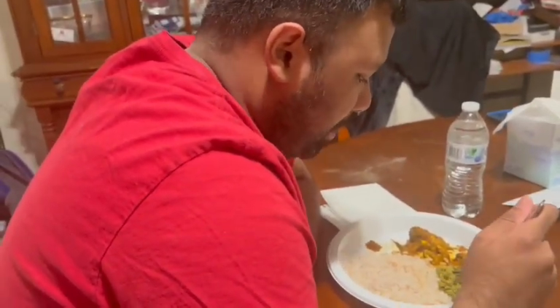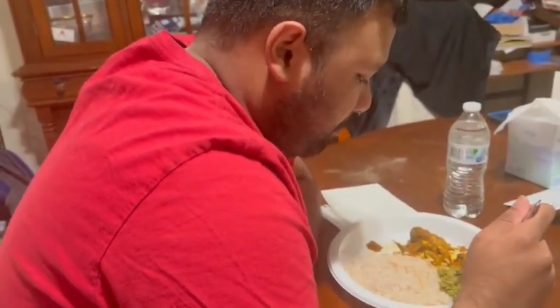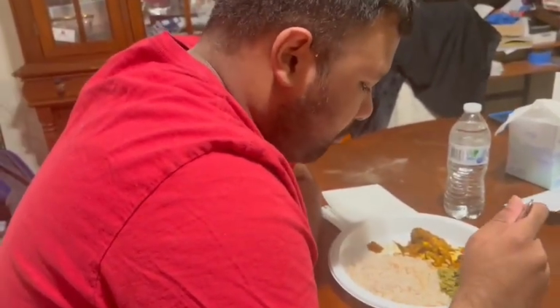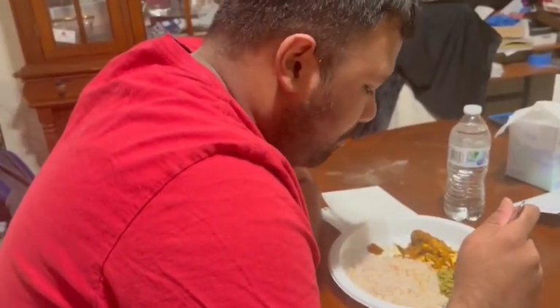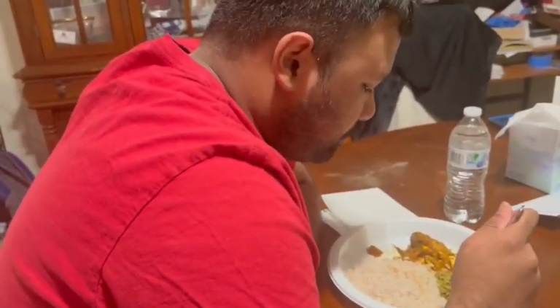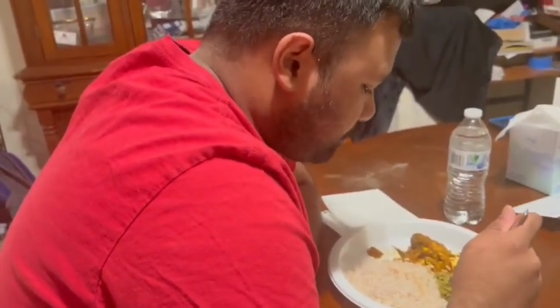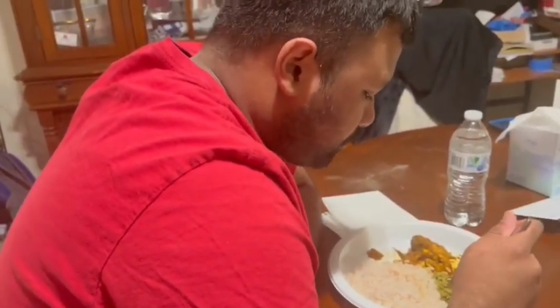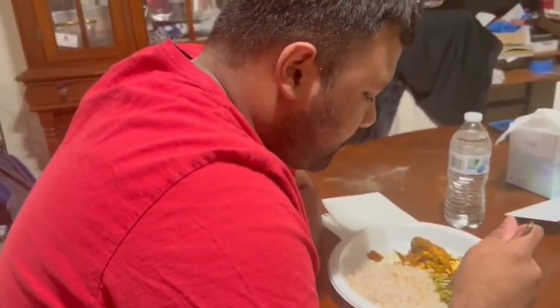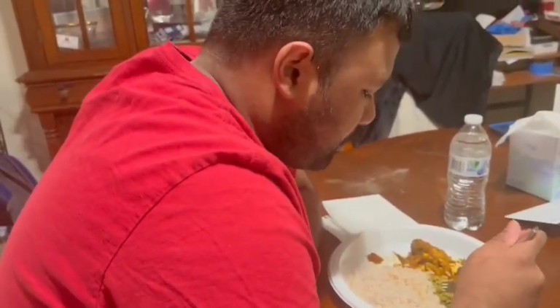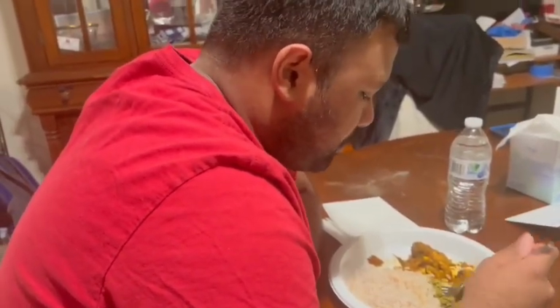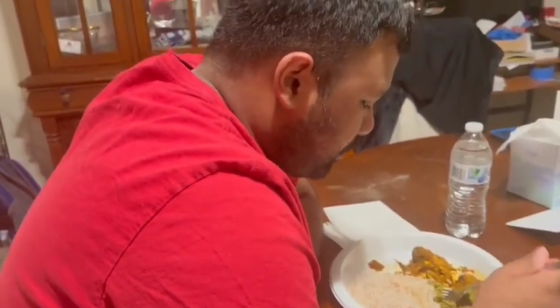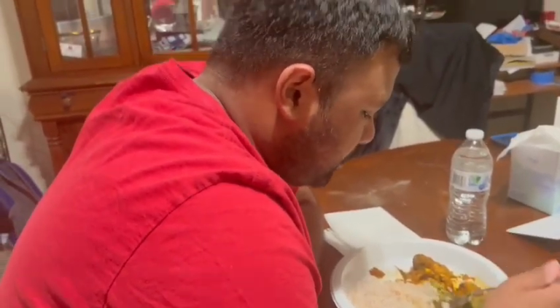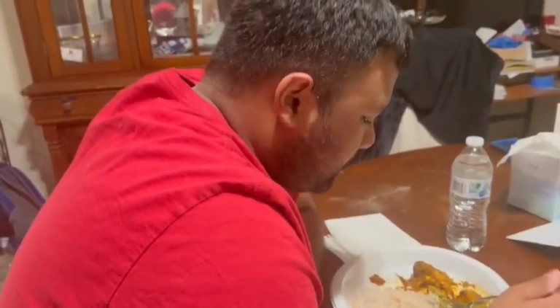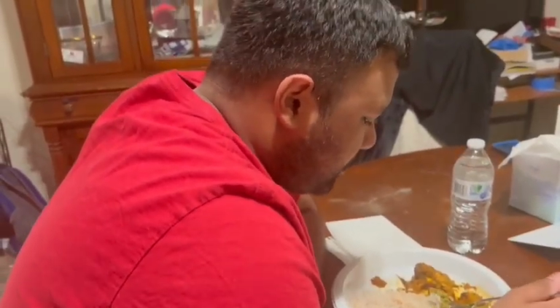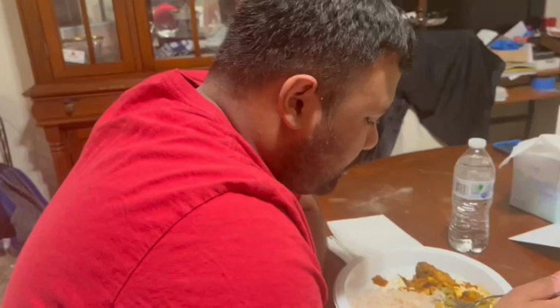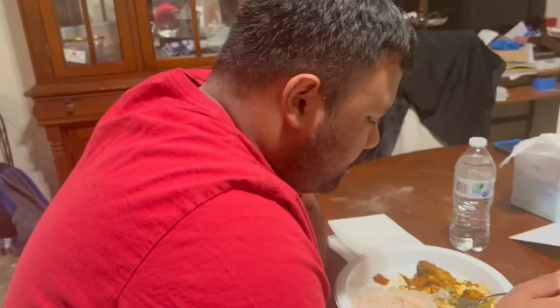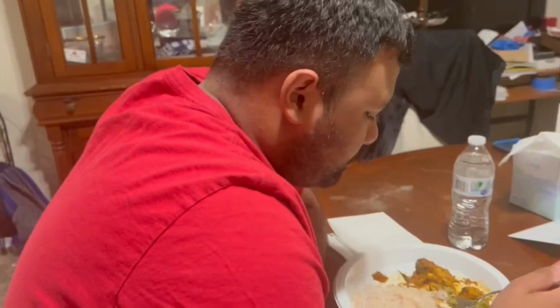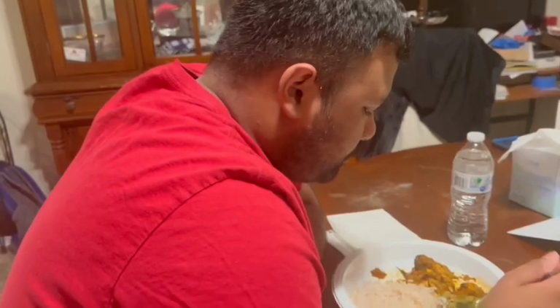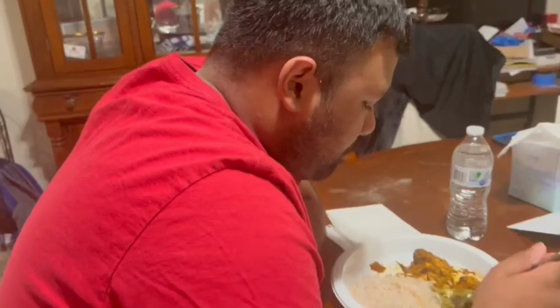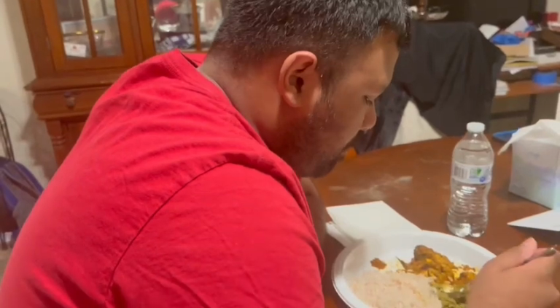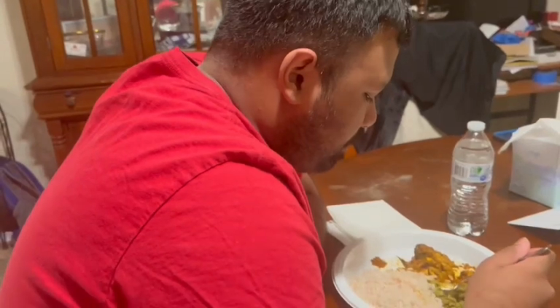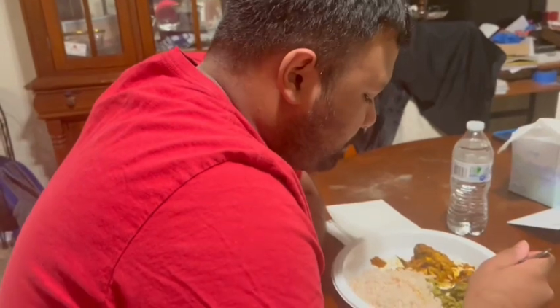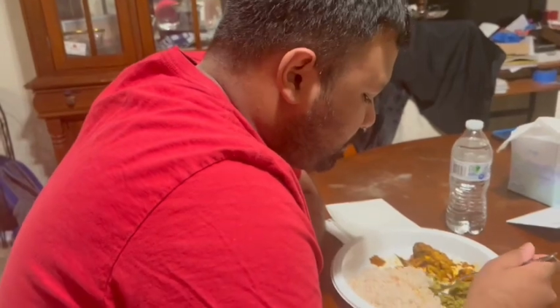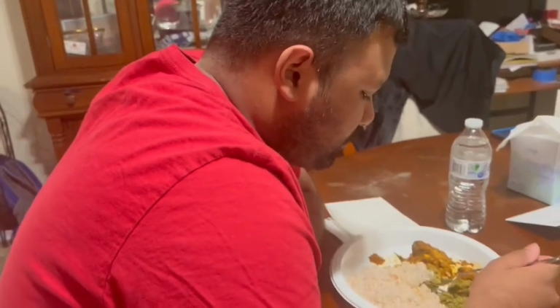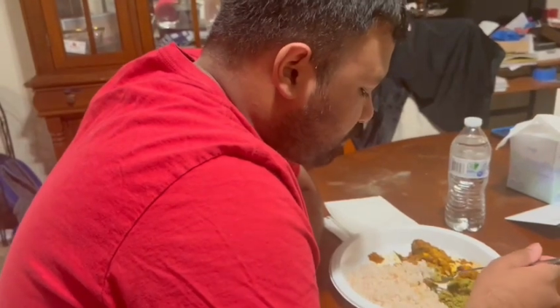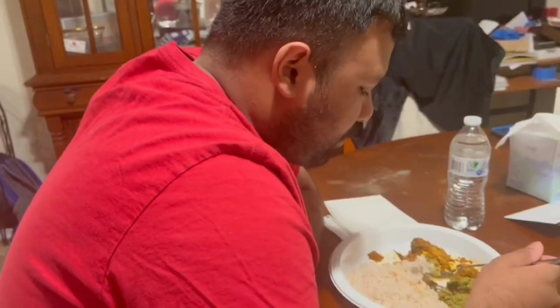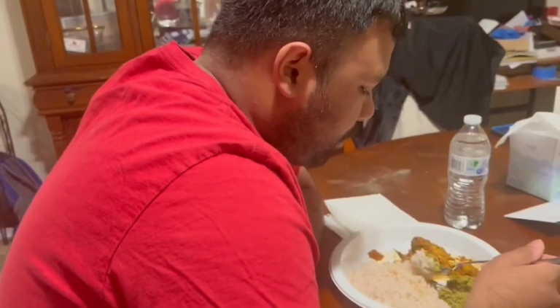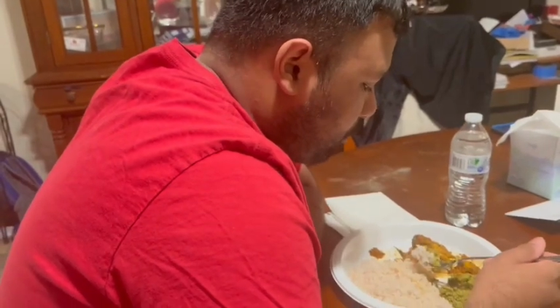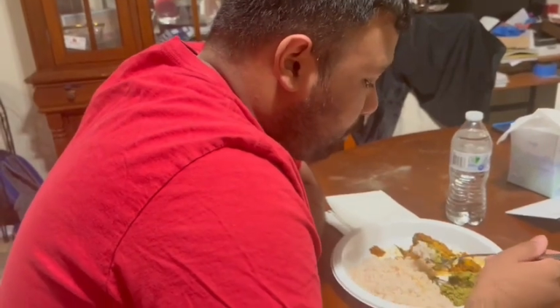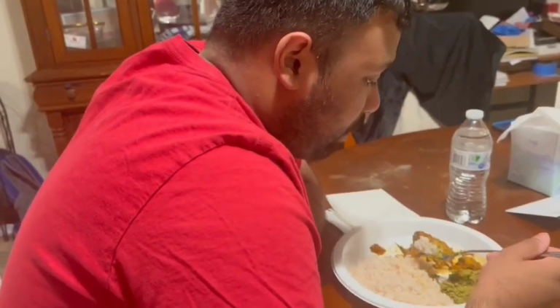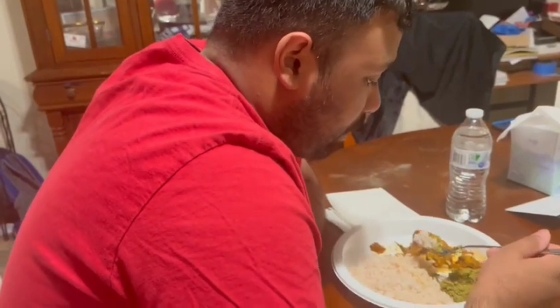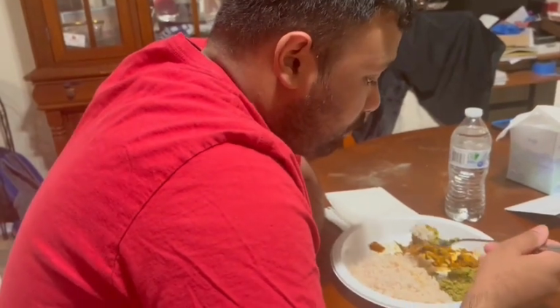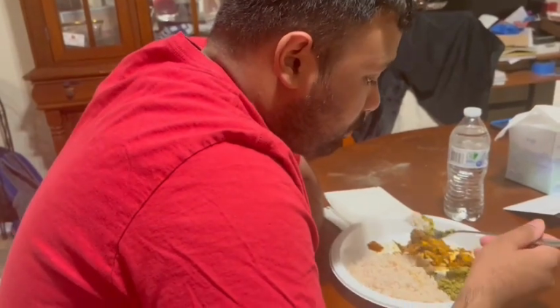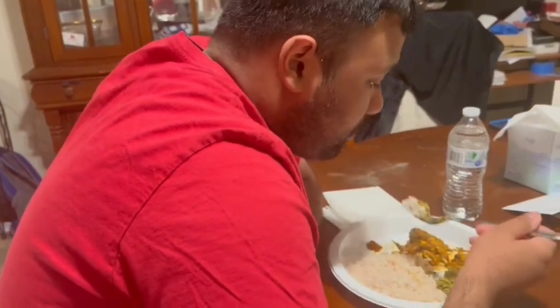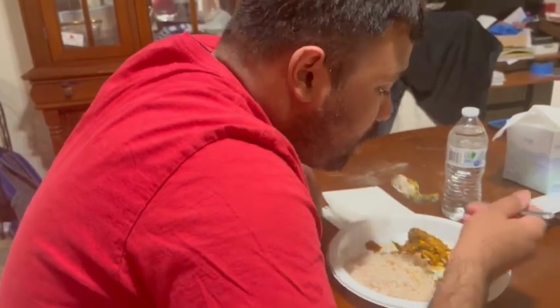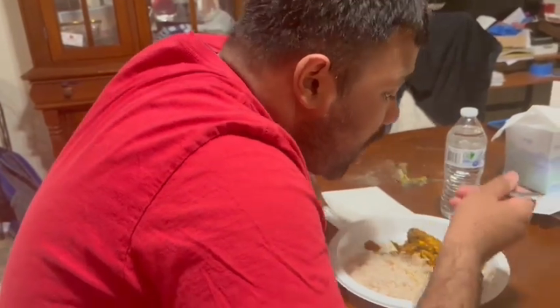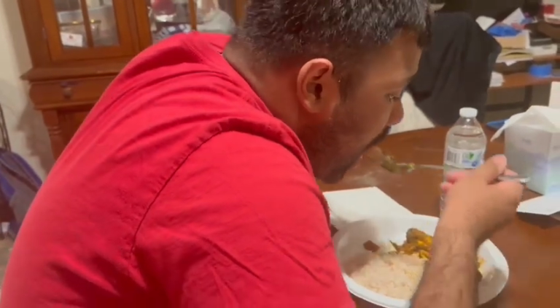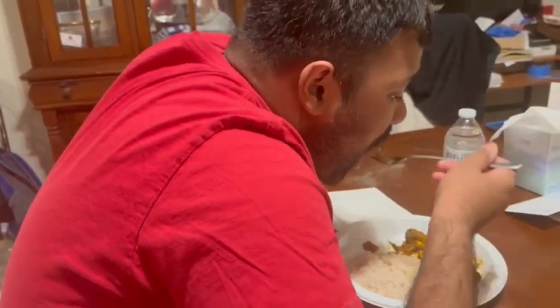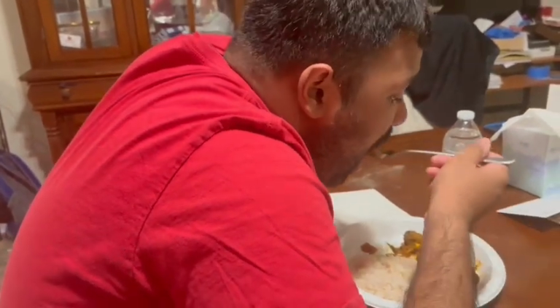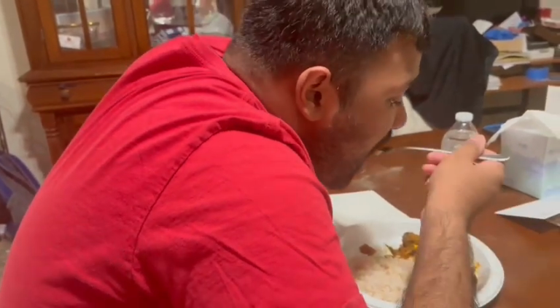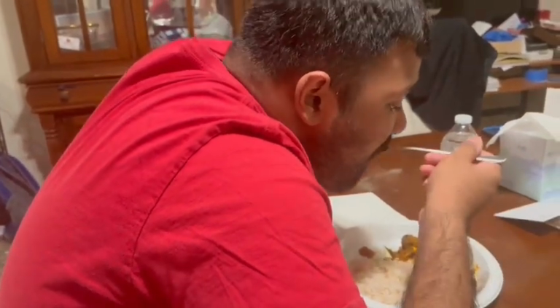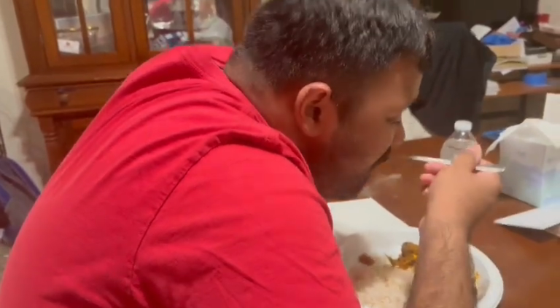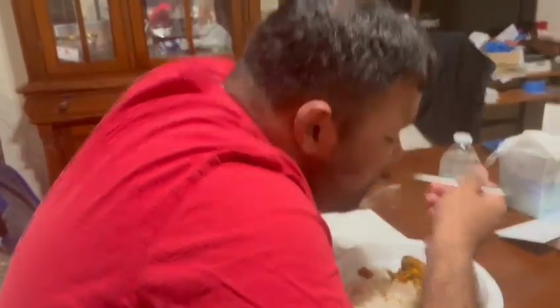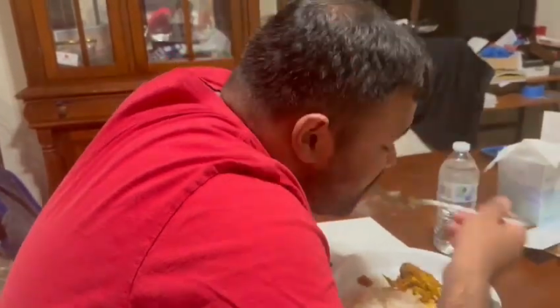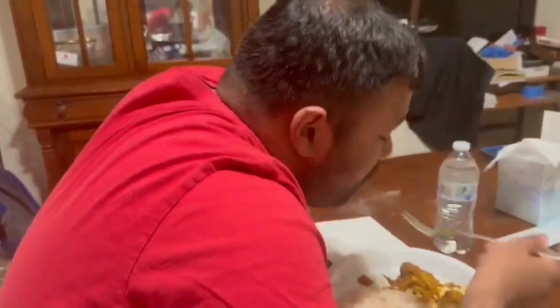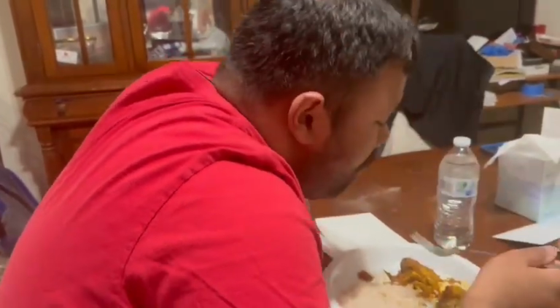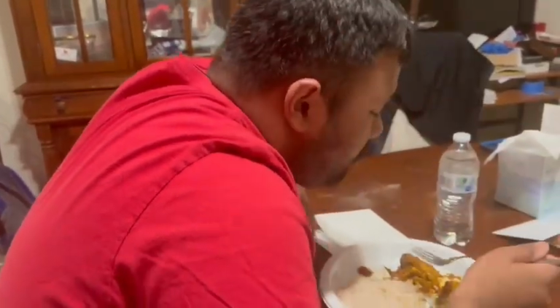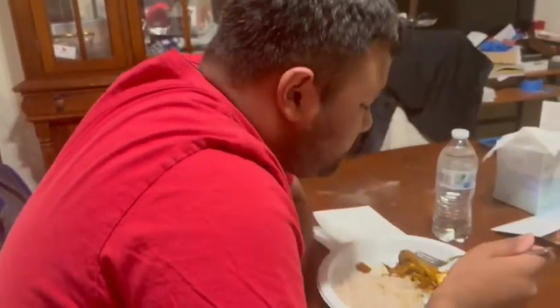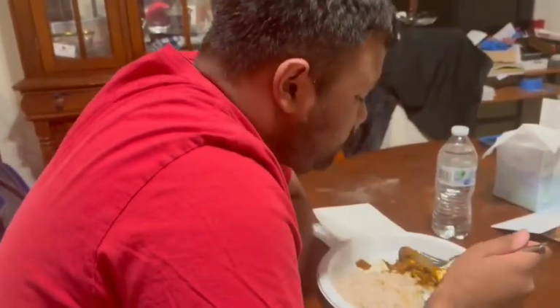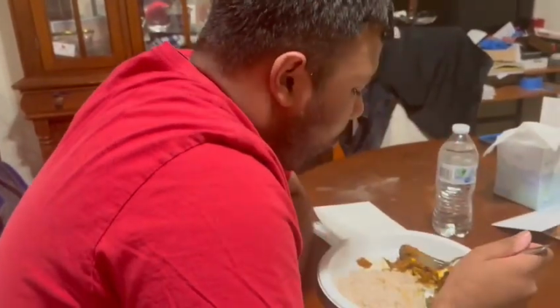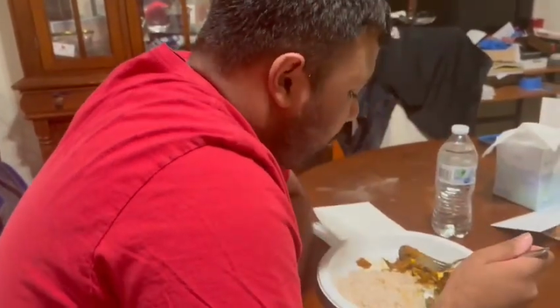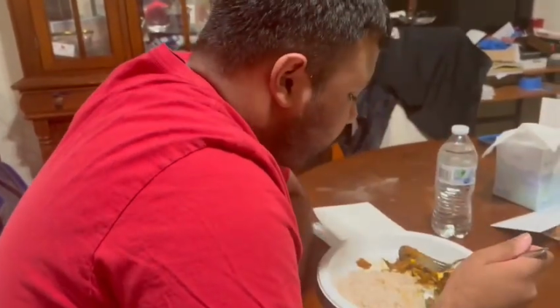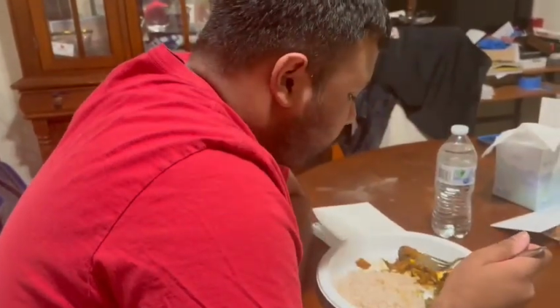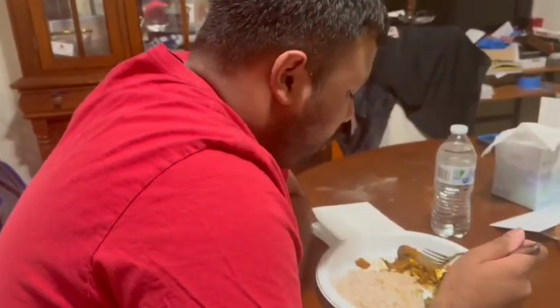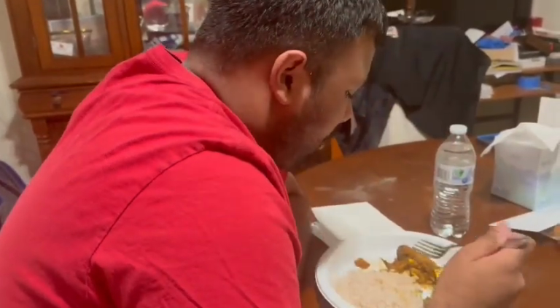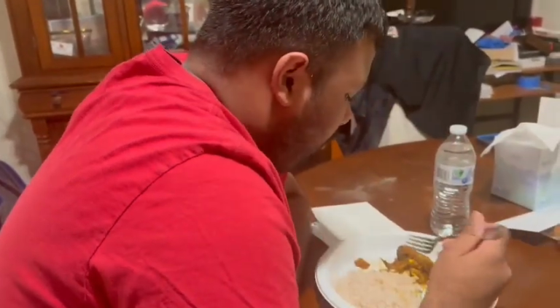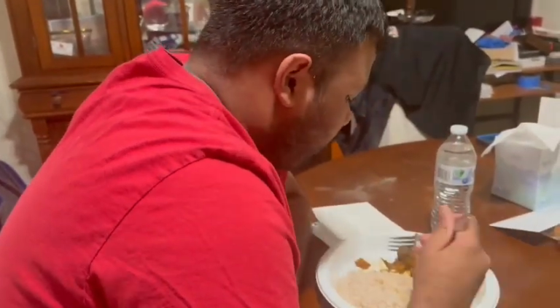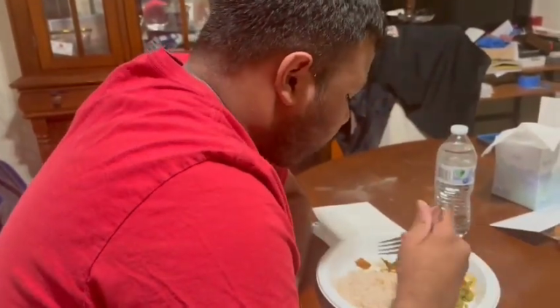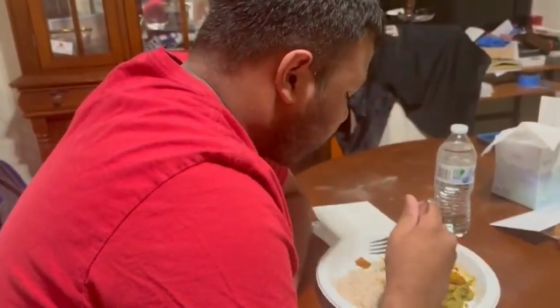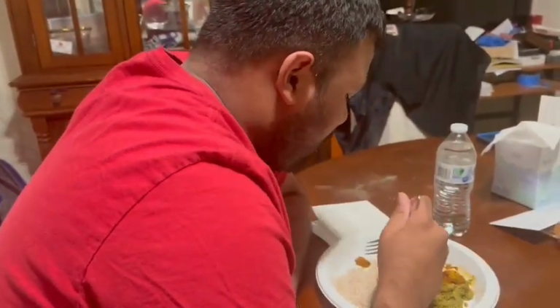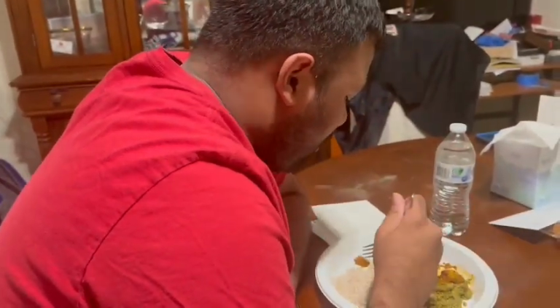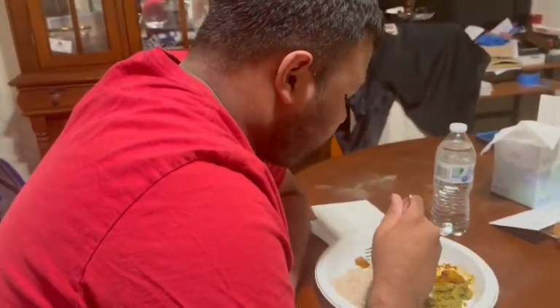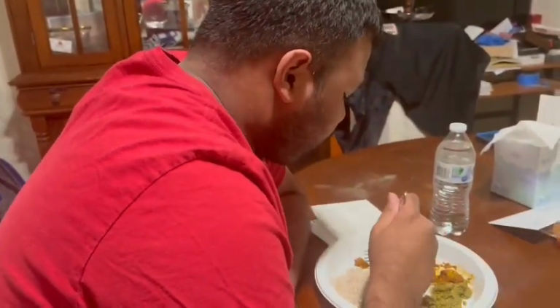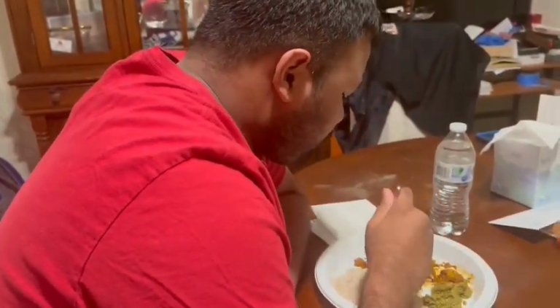Thank you Jessie Sebastian, my friend, for dedicating this video for her. God bless you.